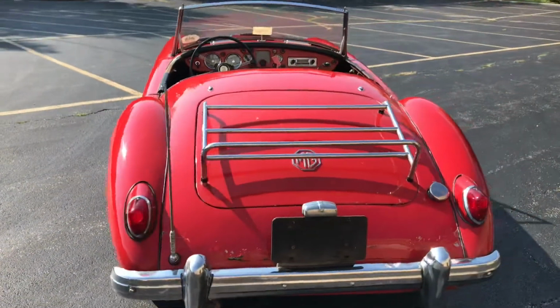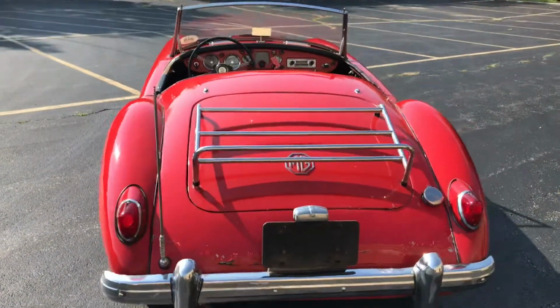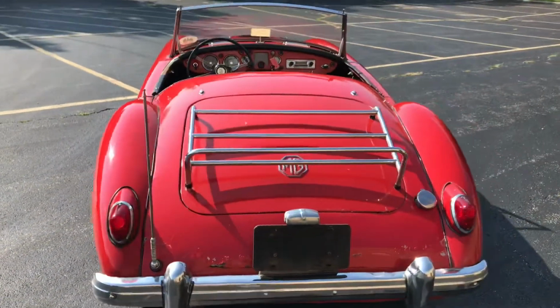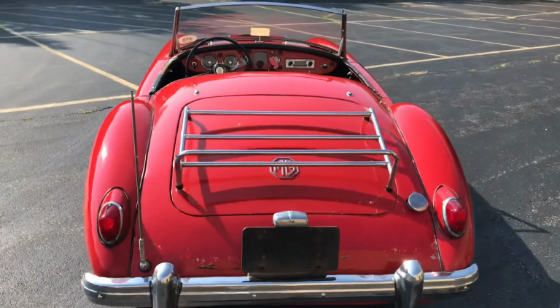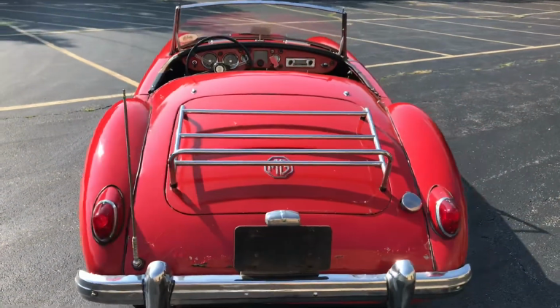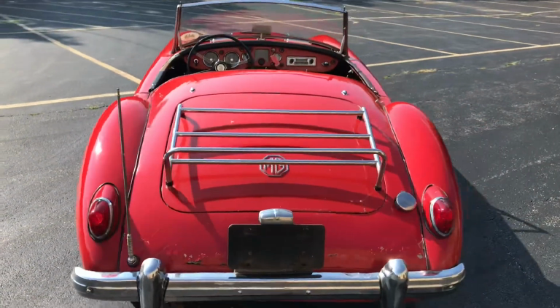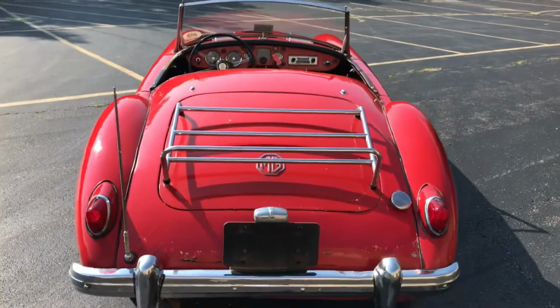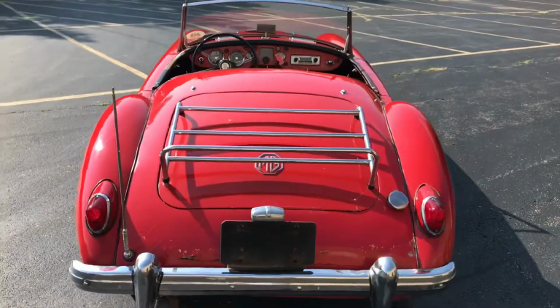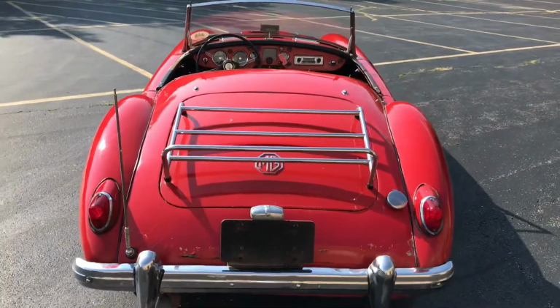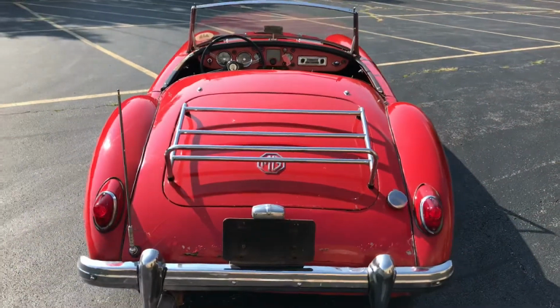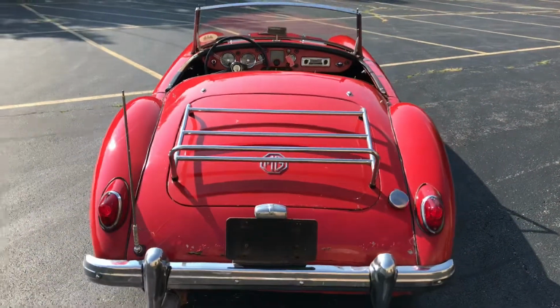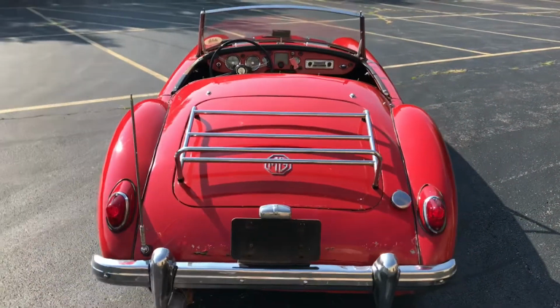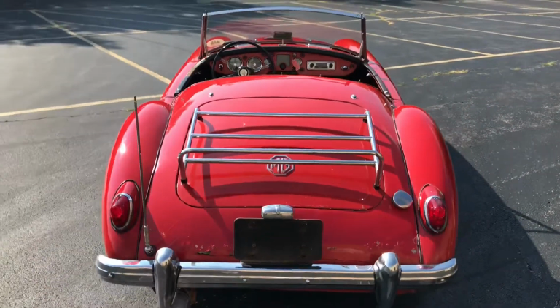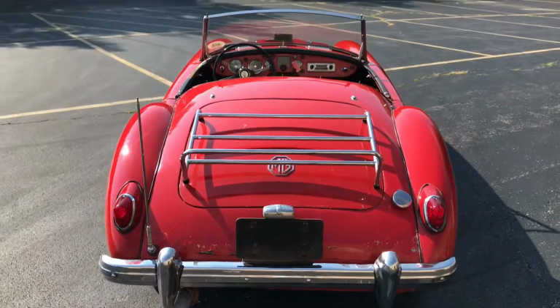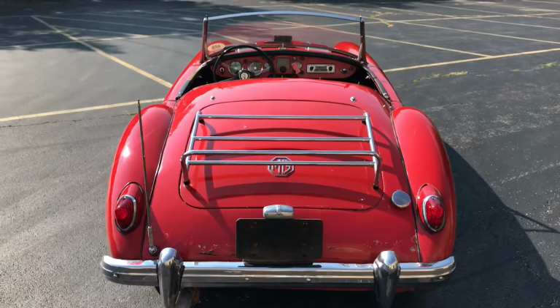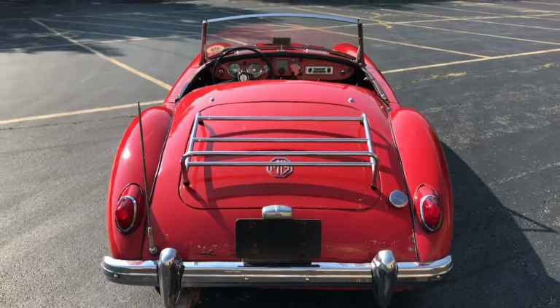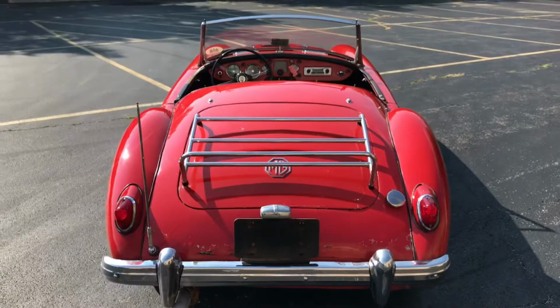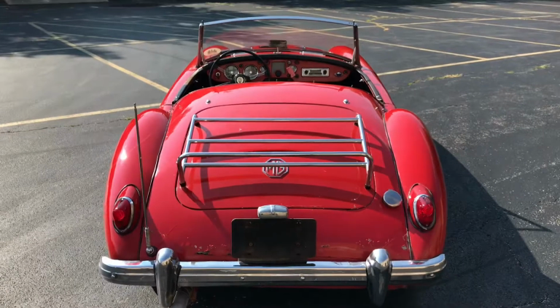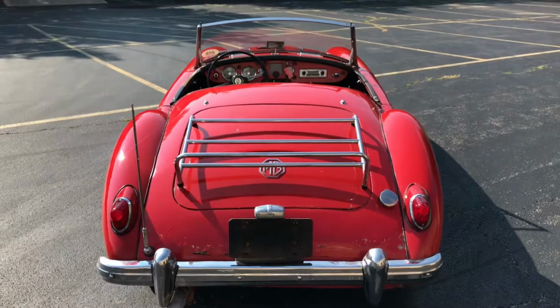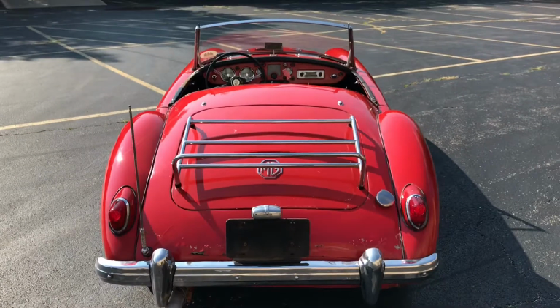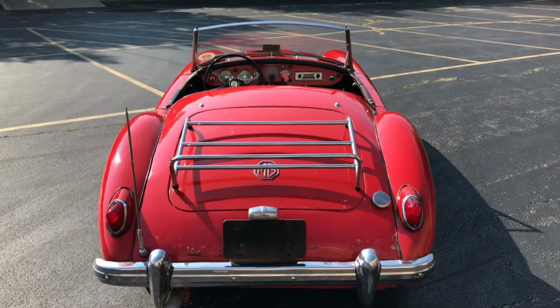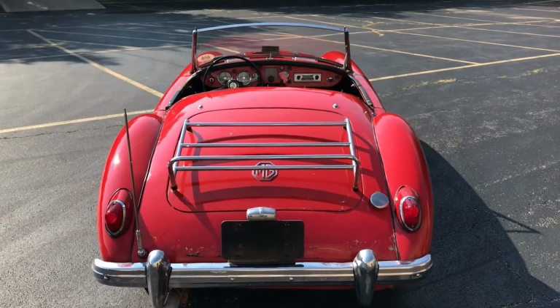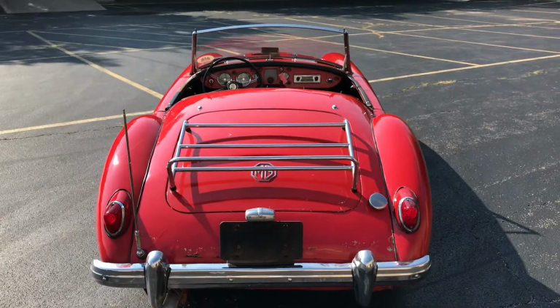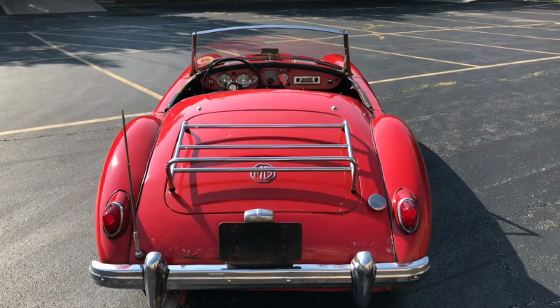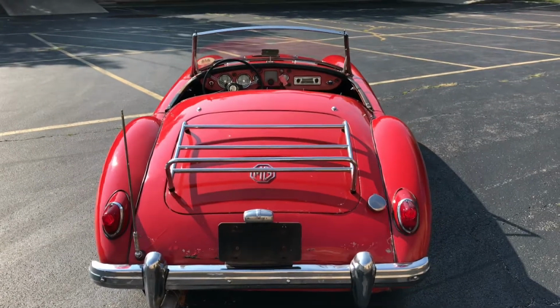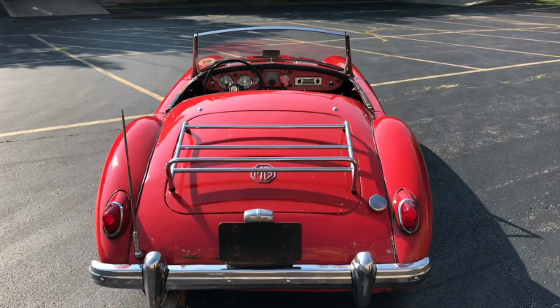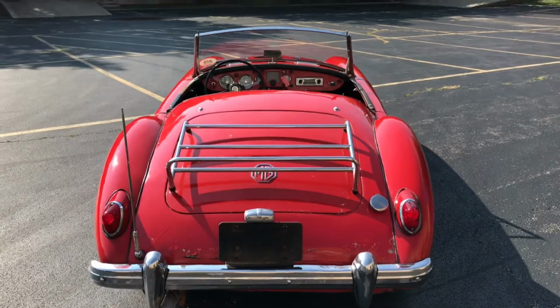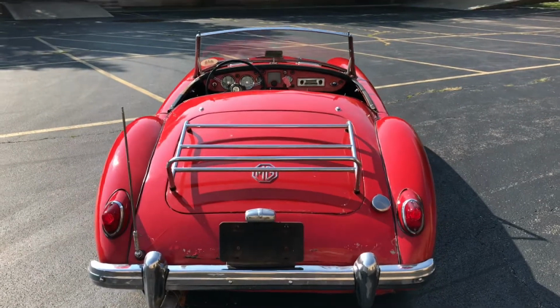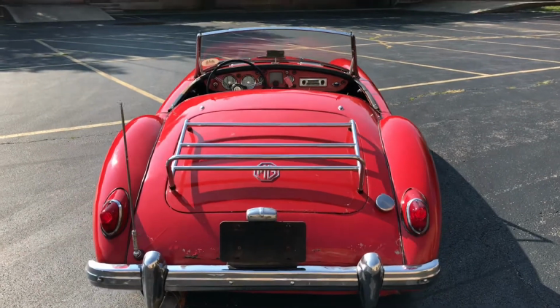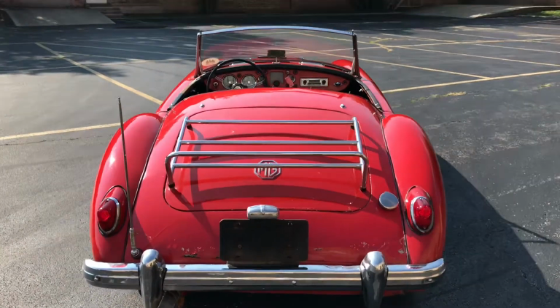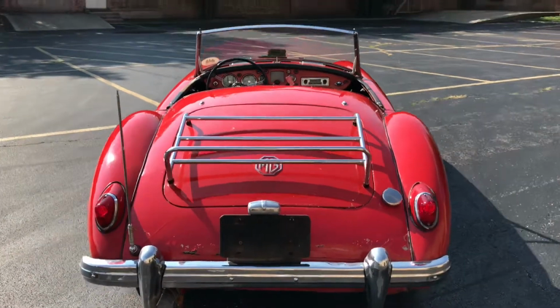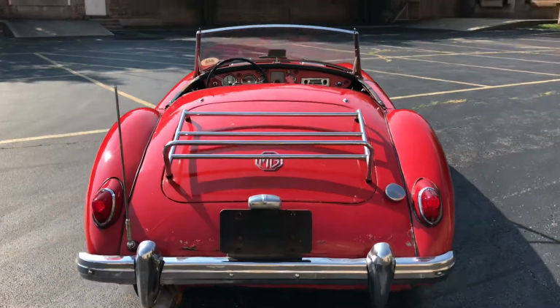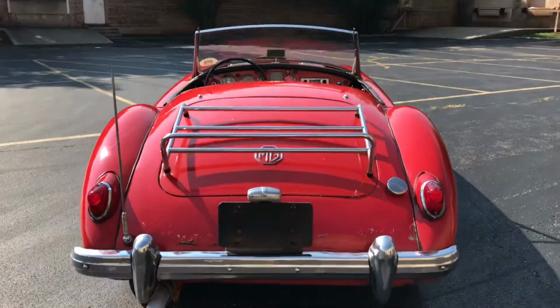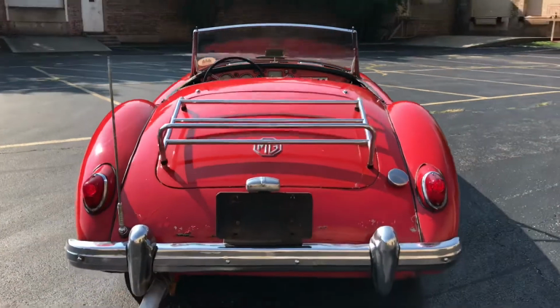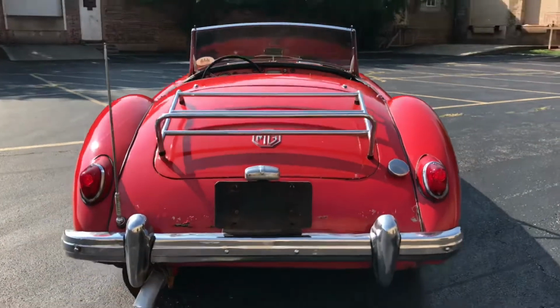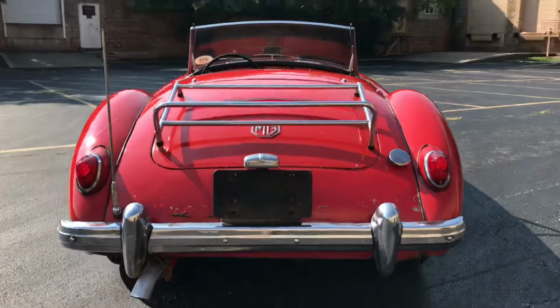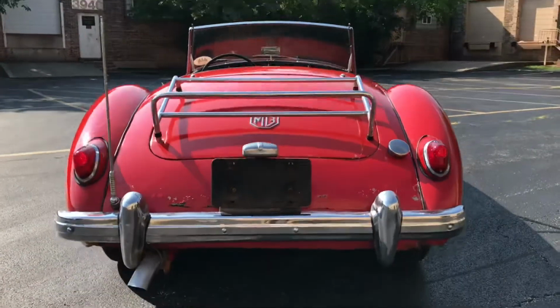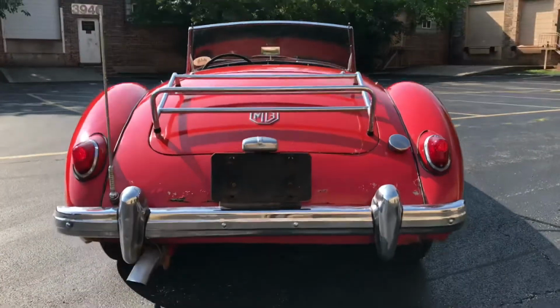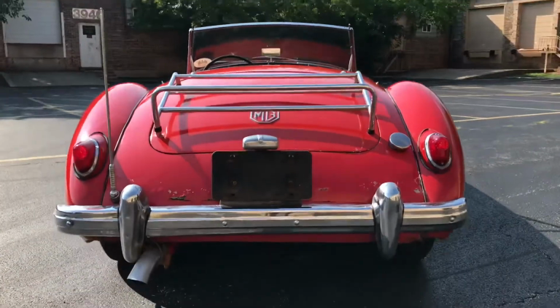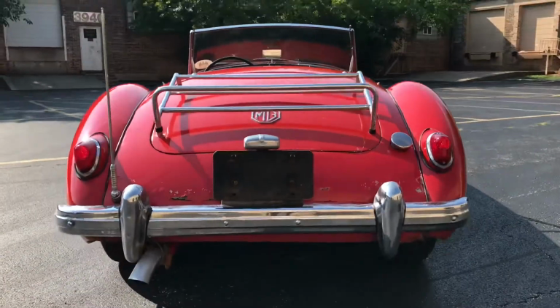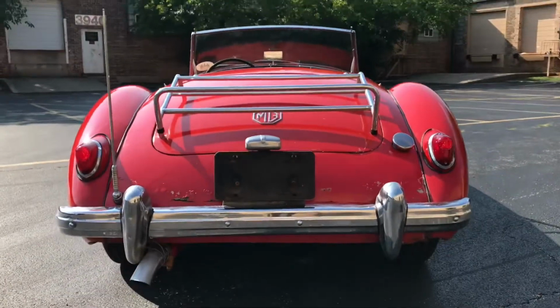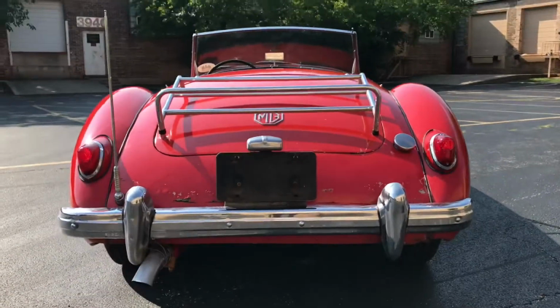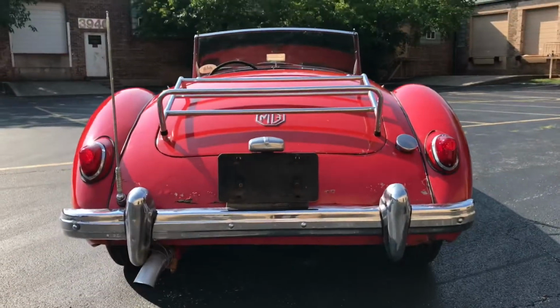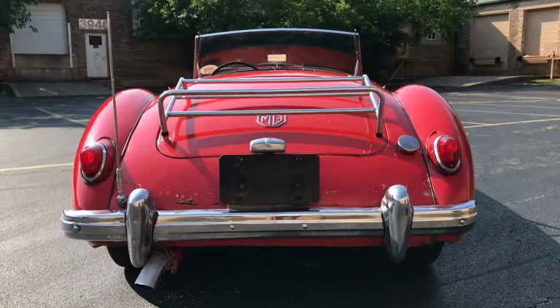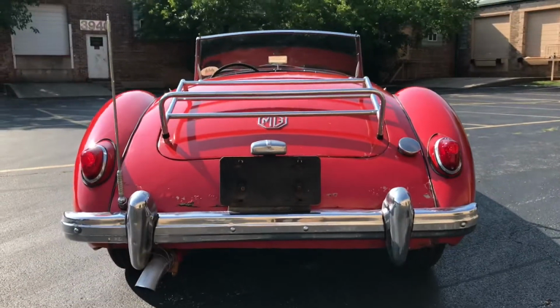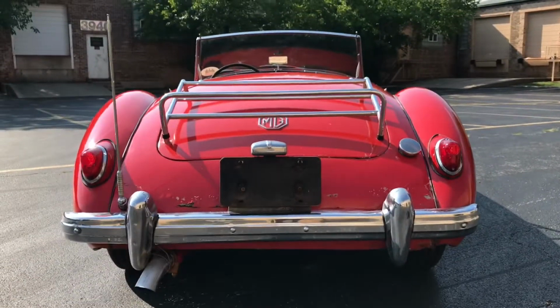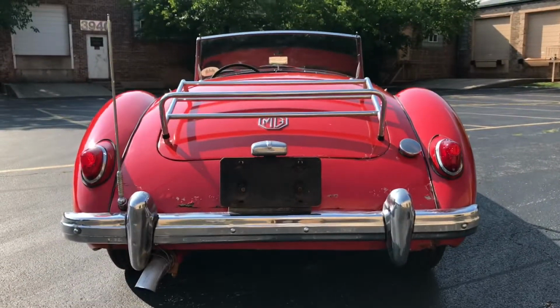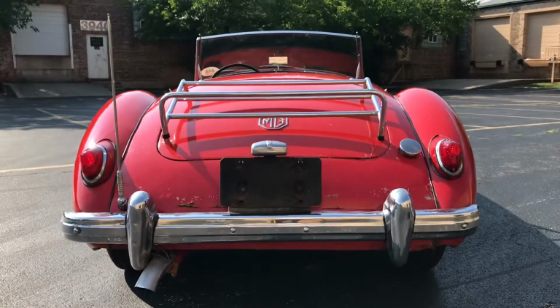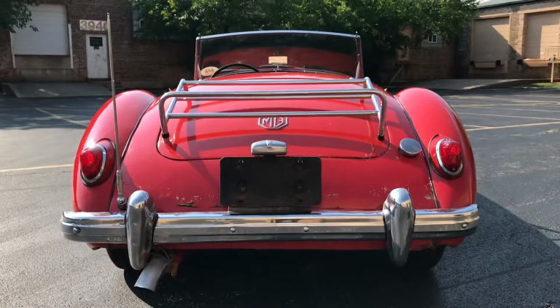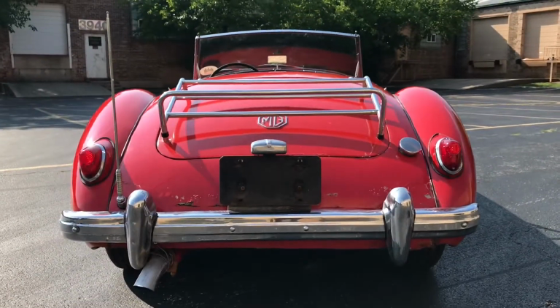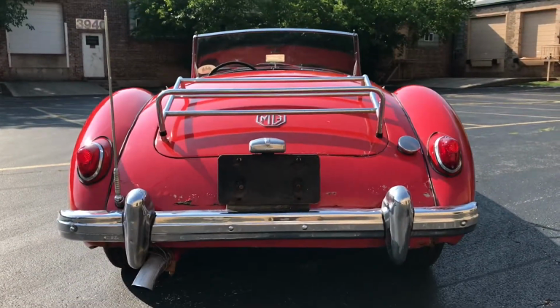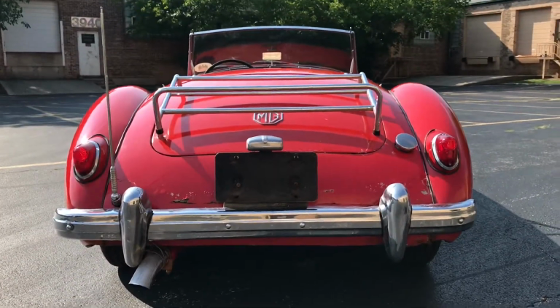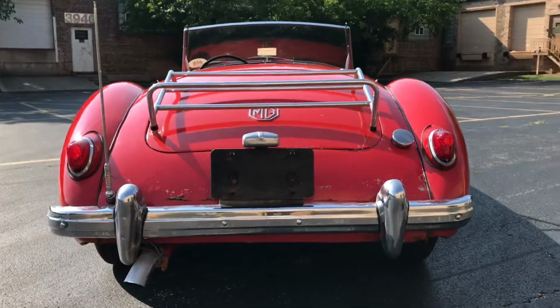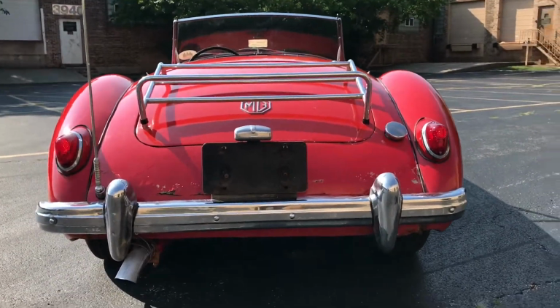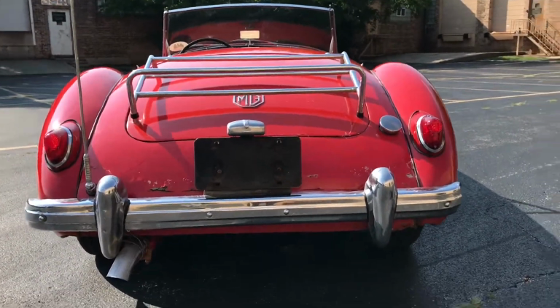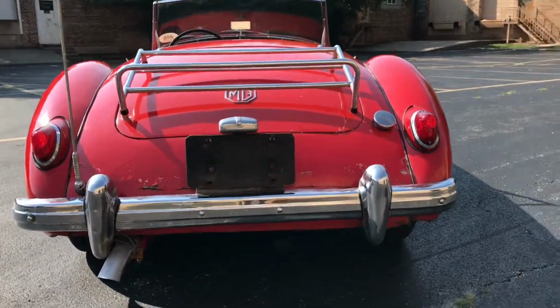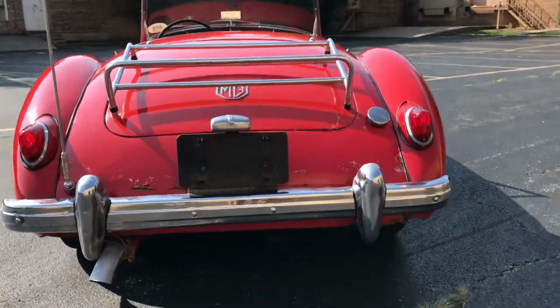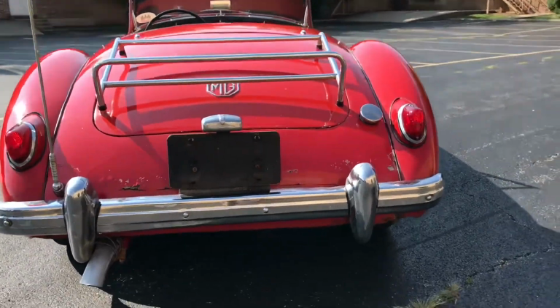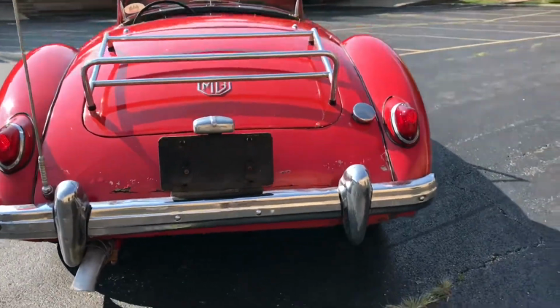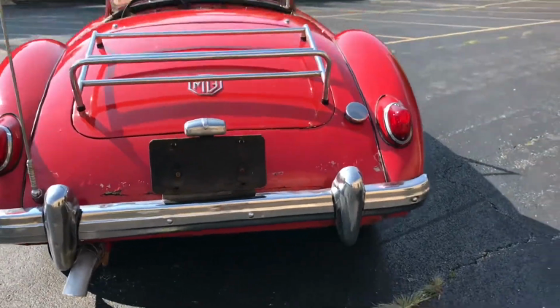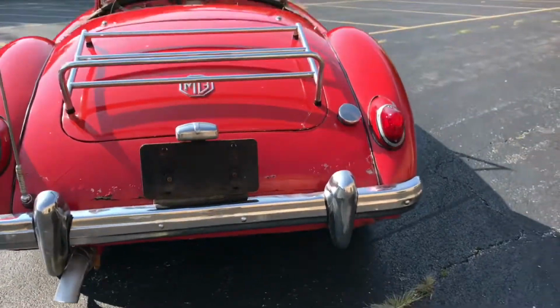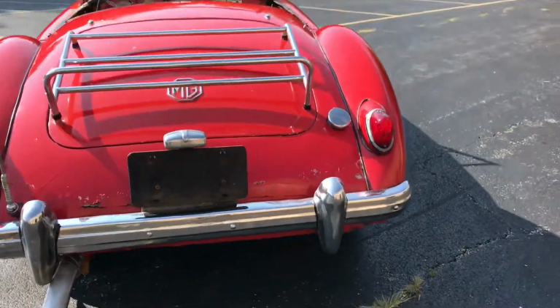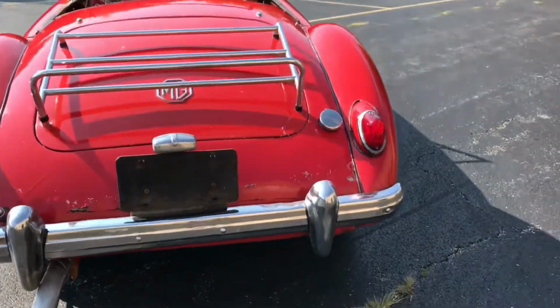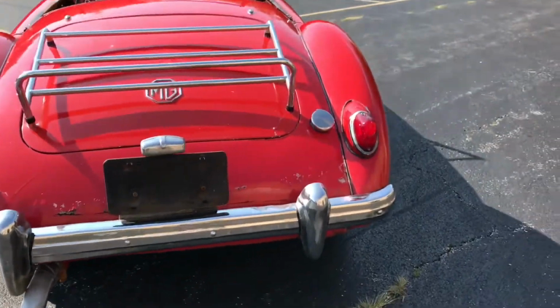The glass and light lenses are all clear and crack-free. The signals, headlights, fogs — all that stuff is all functional.